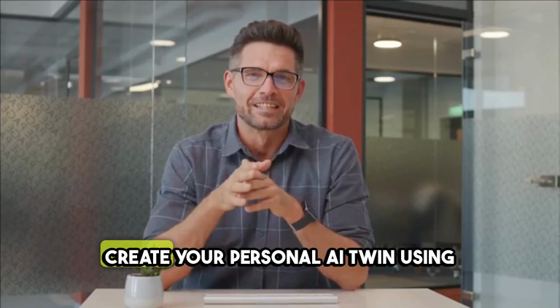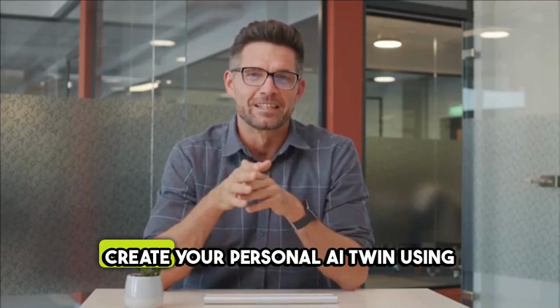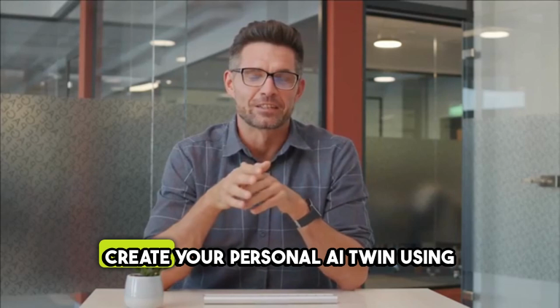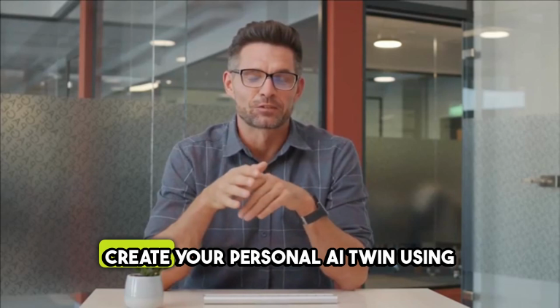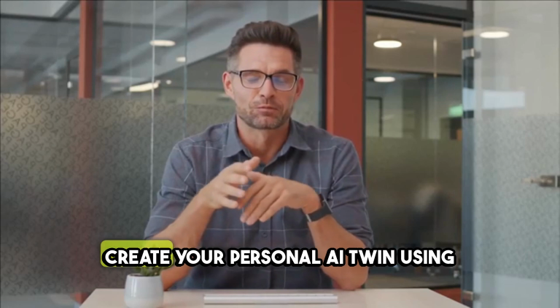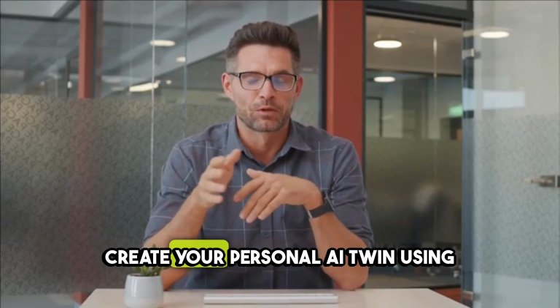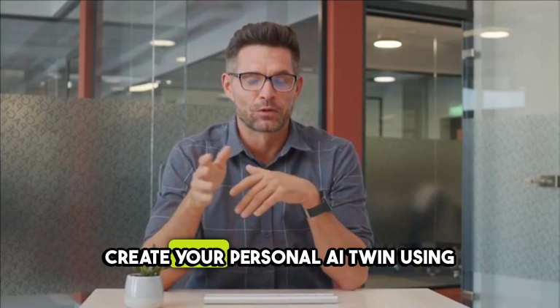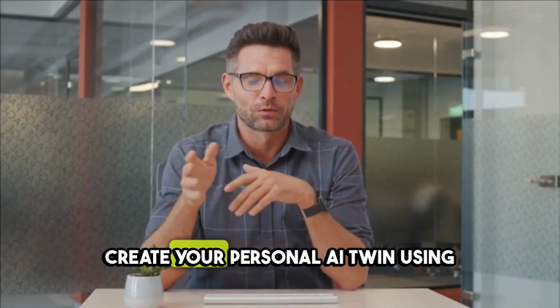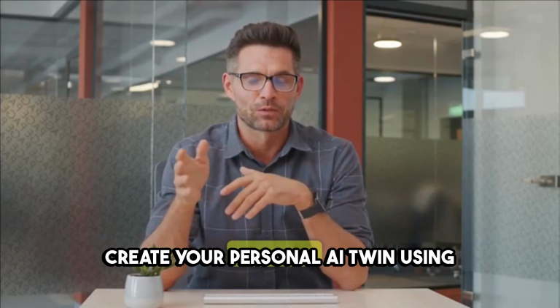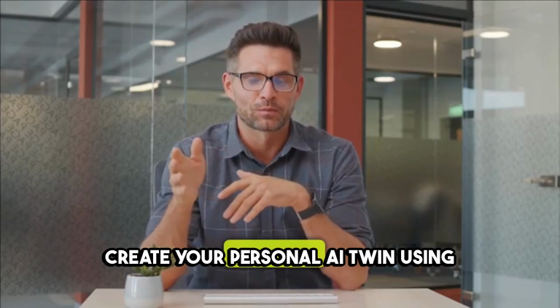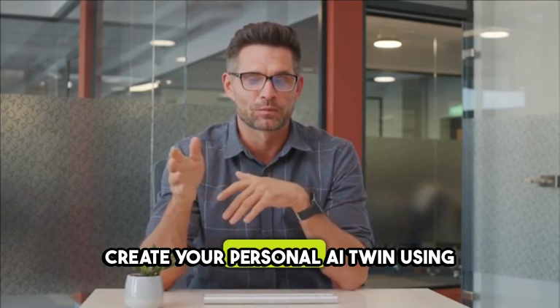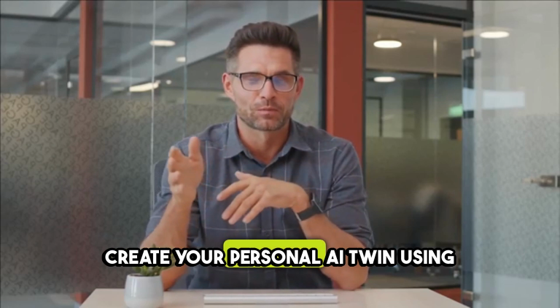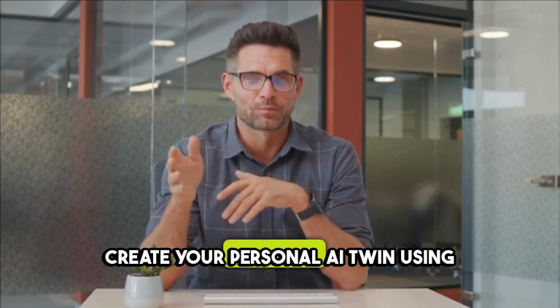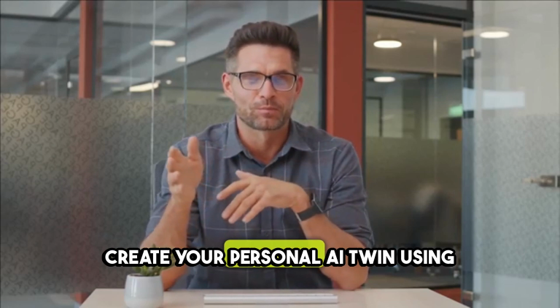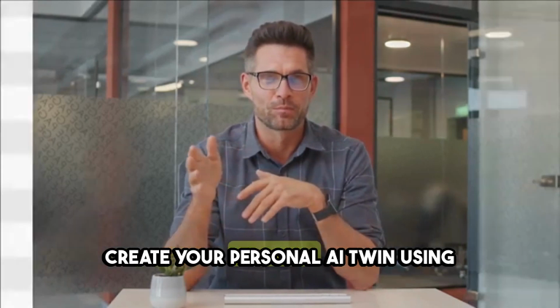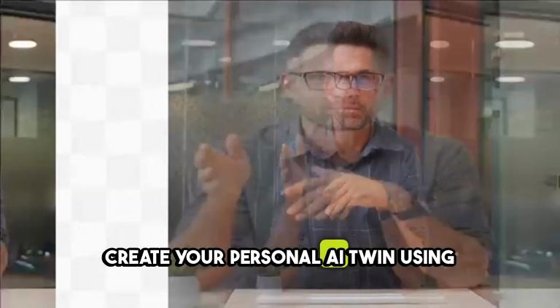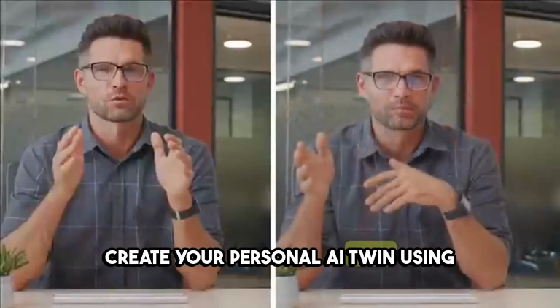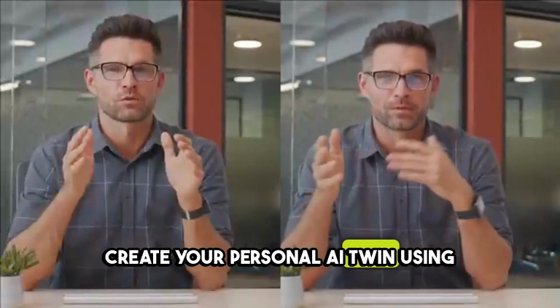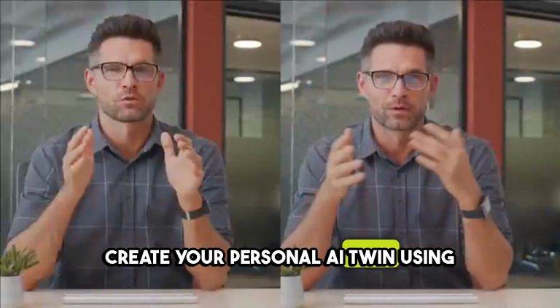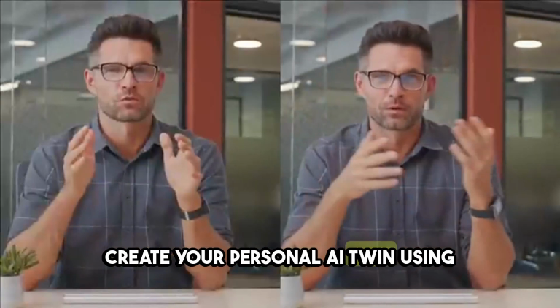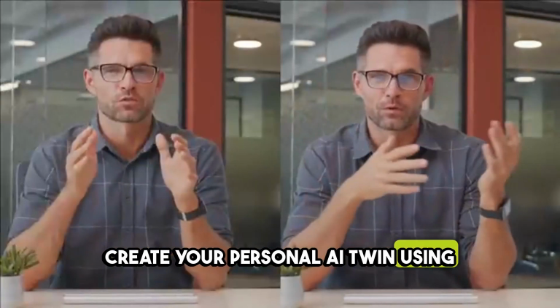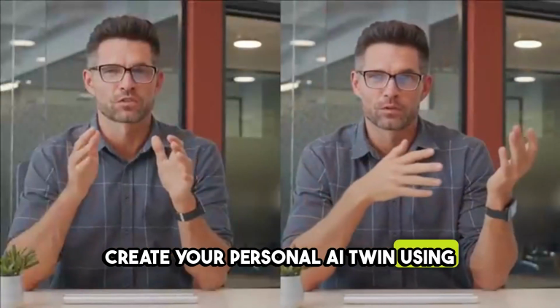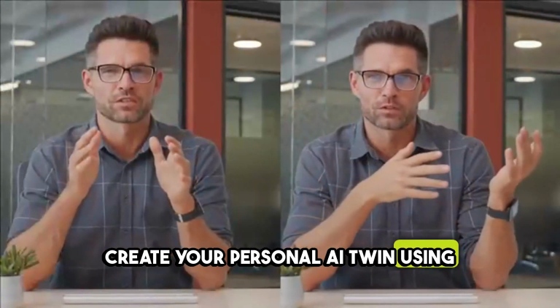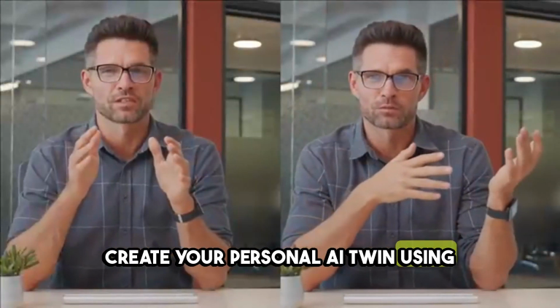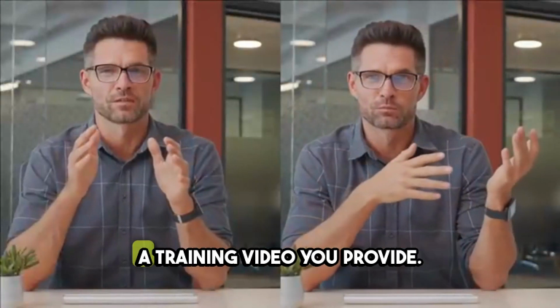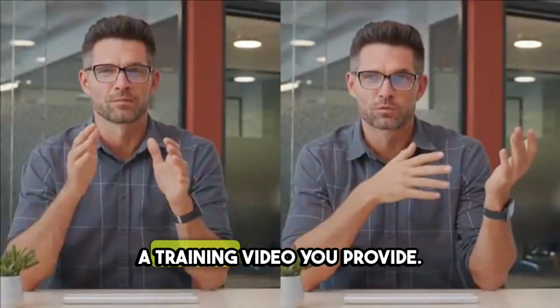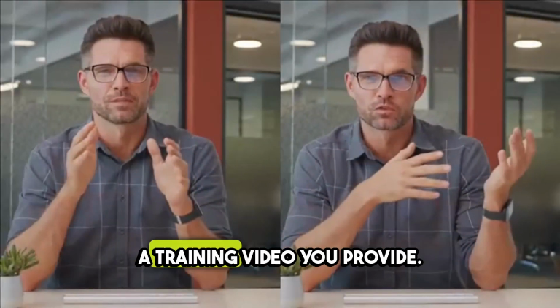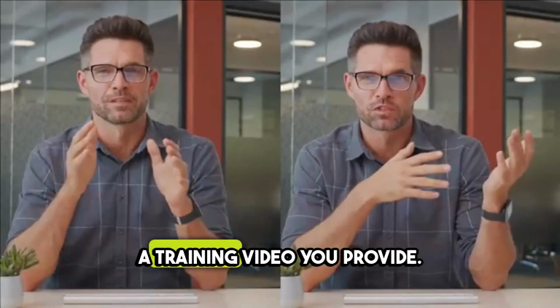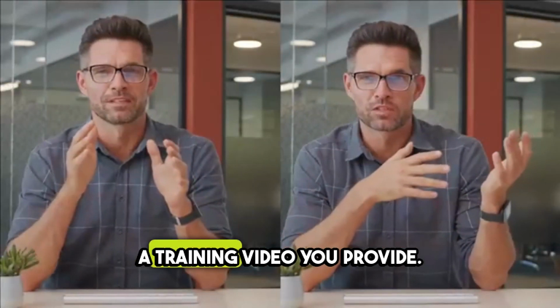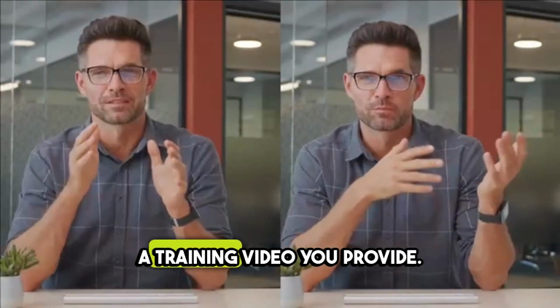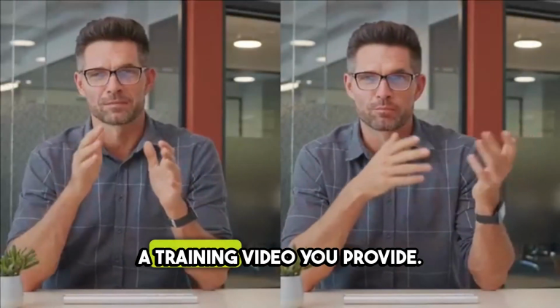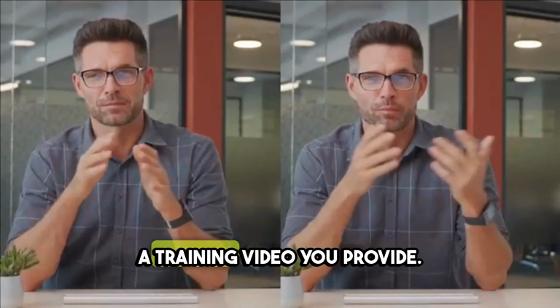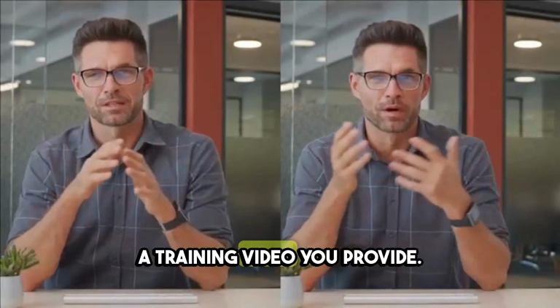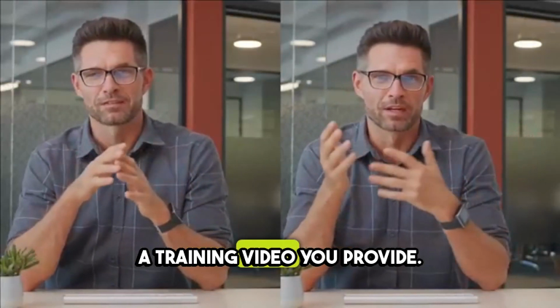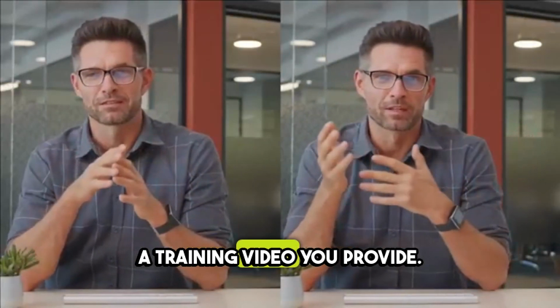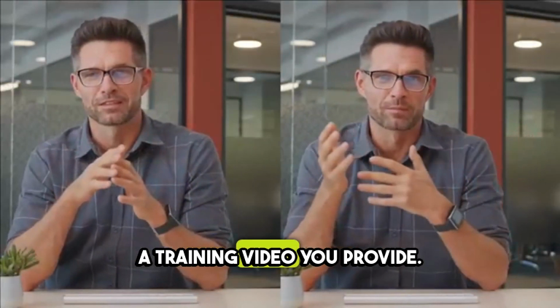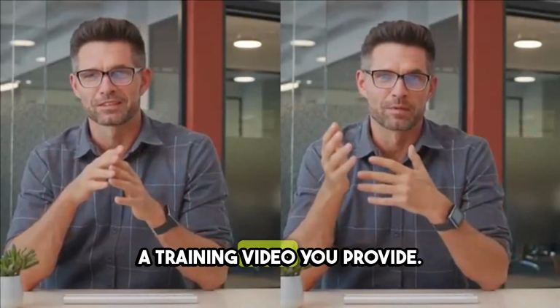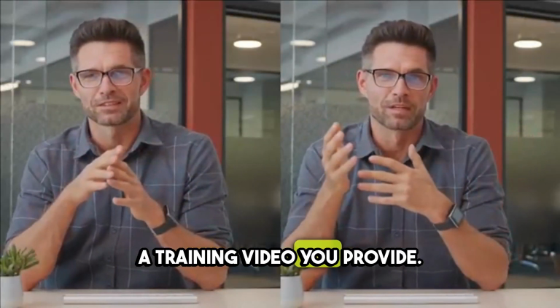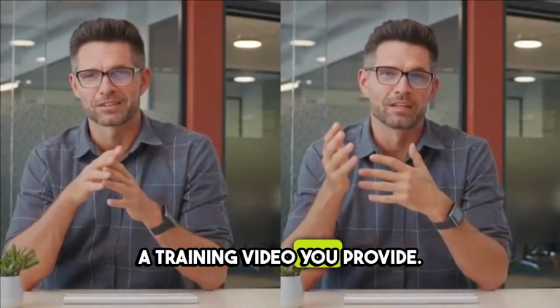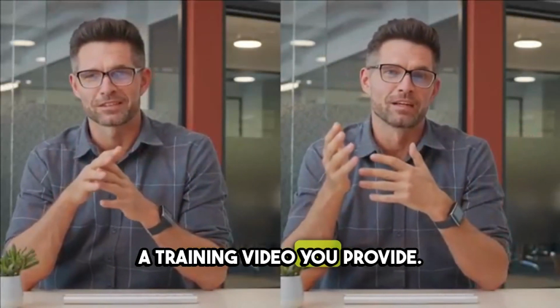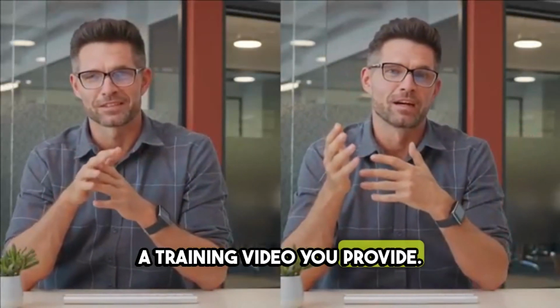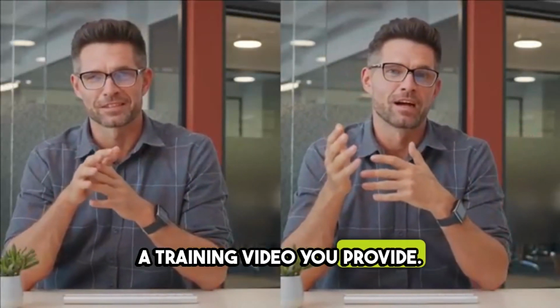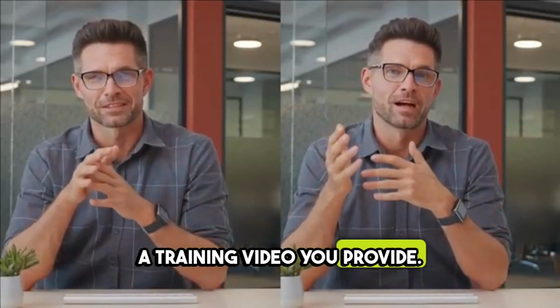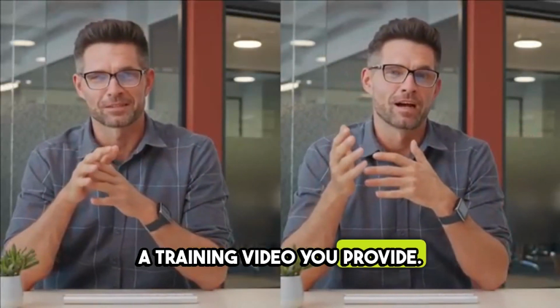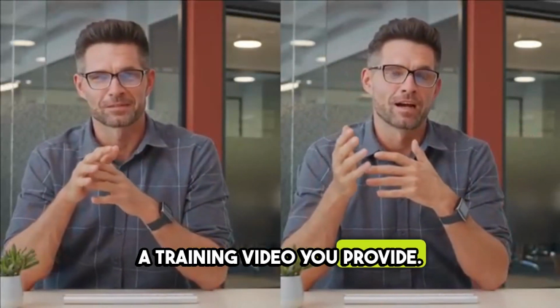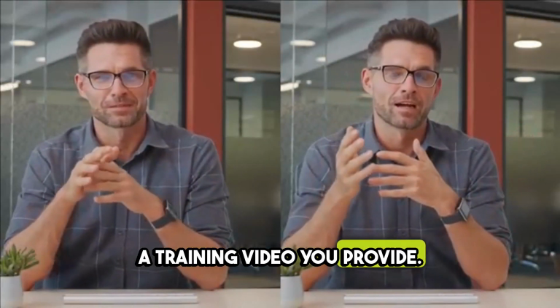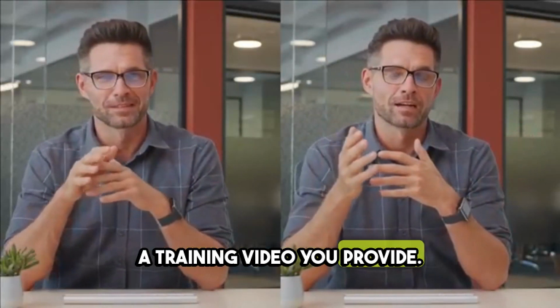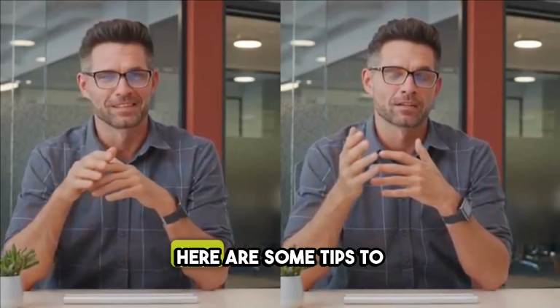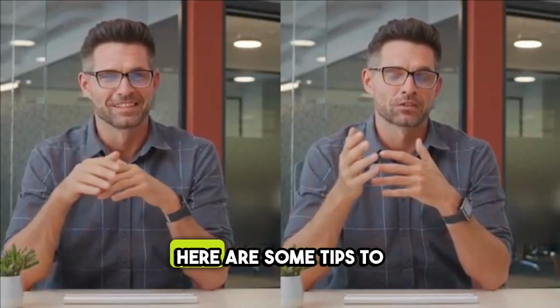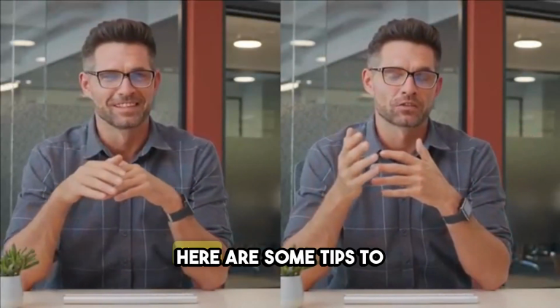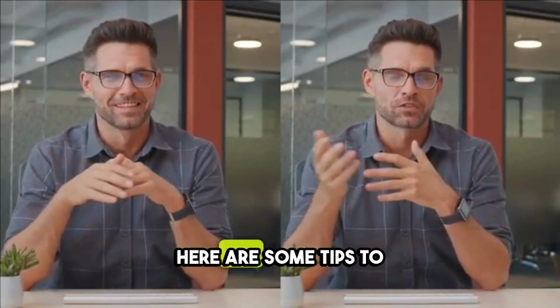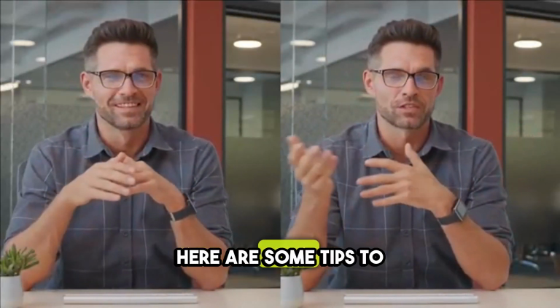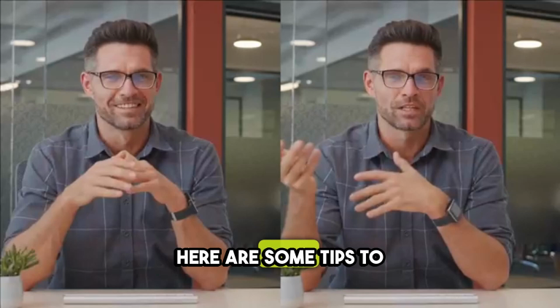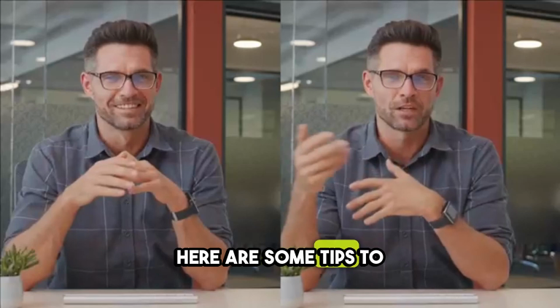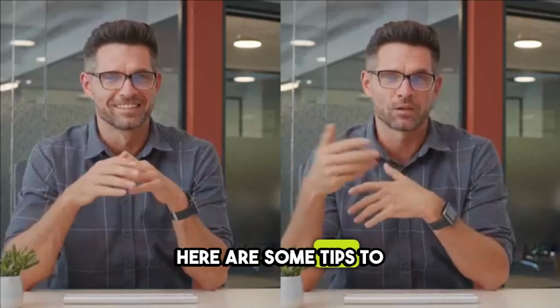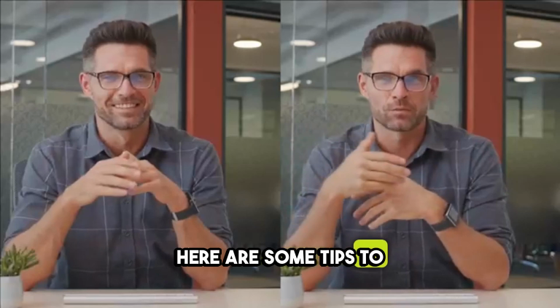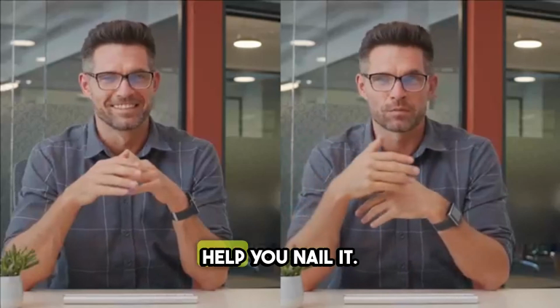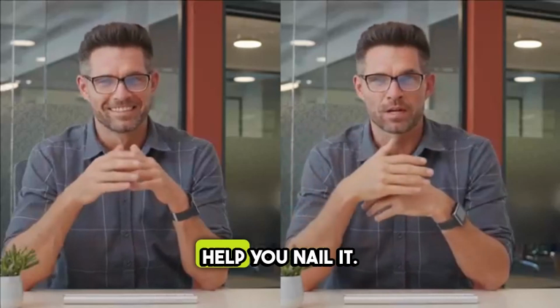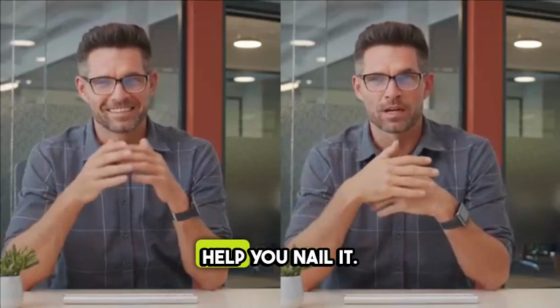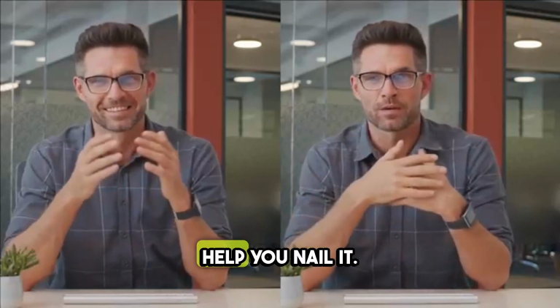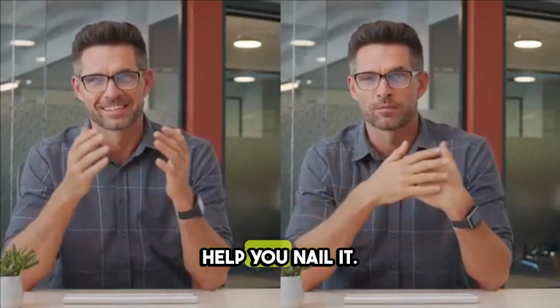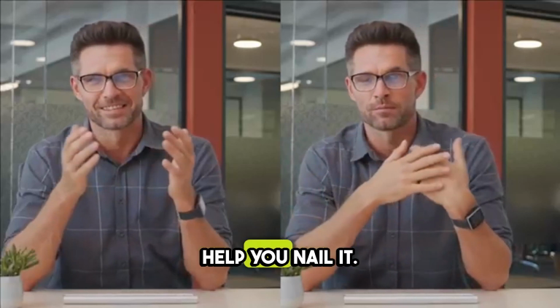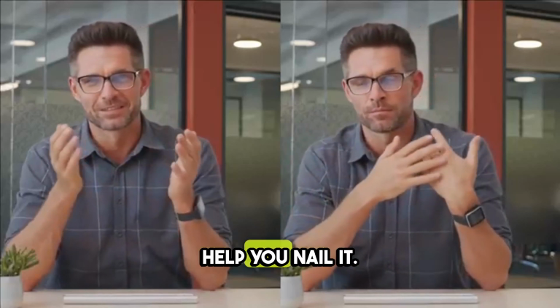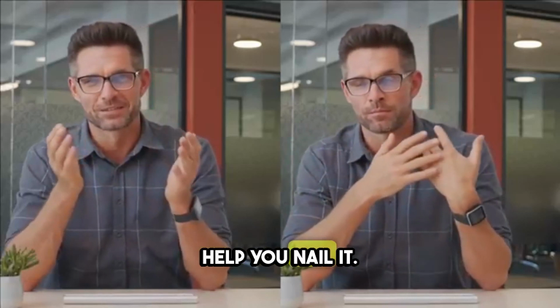Create your personal AI twin using a training video you provide. Here are some tips to help you nail it.